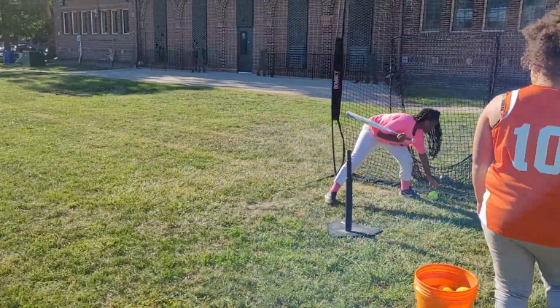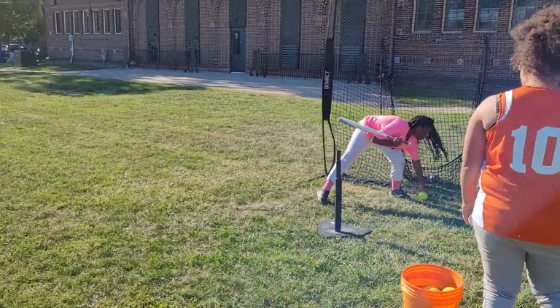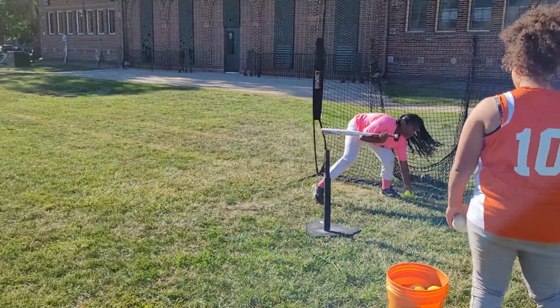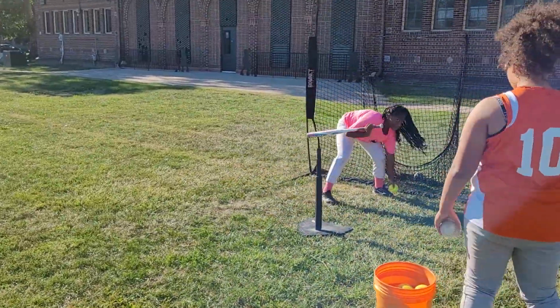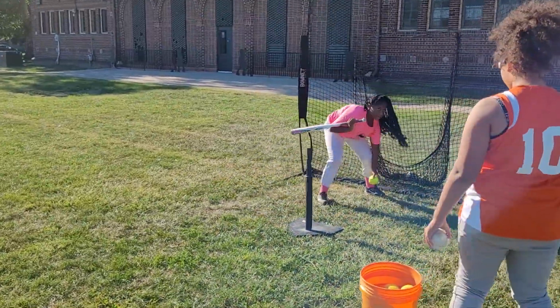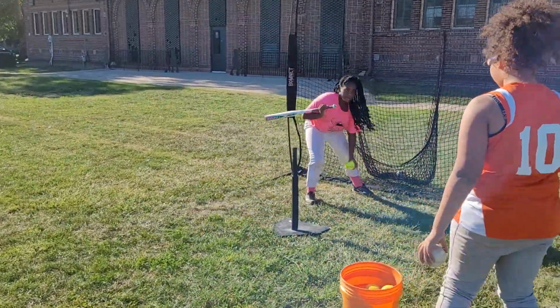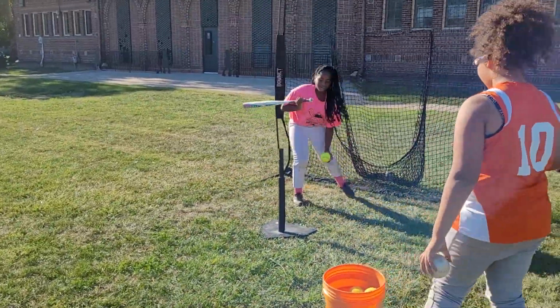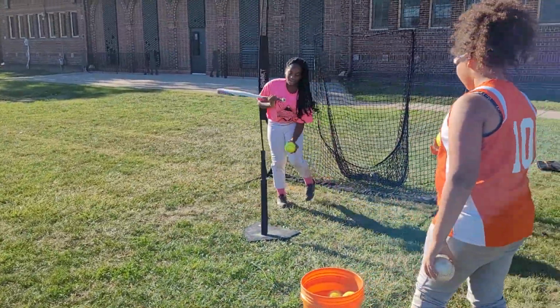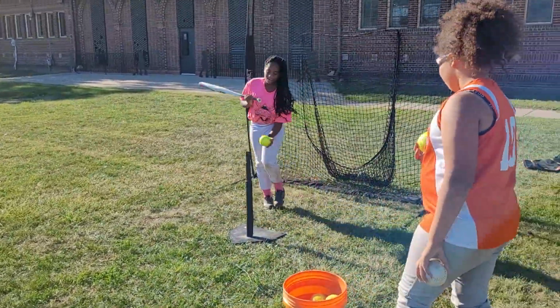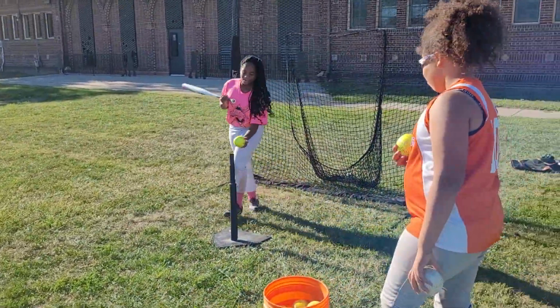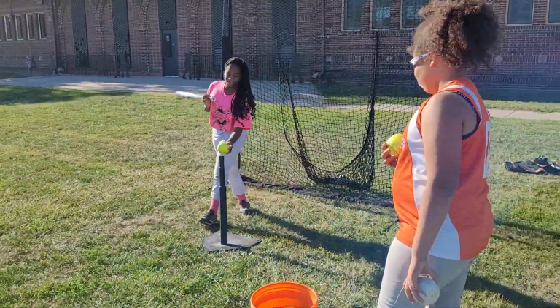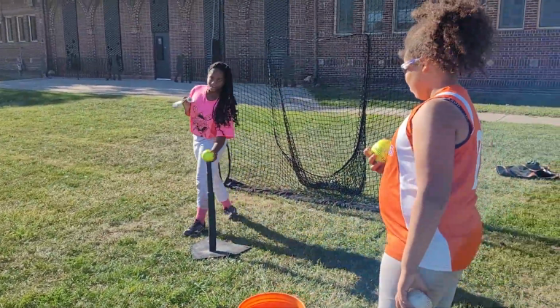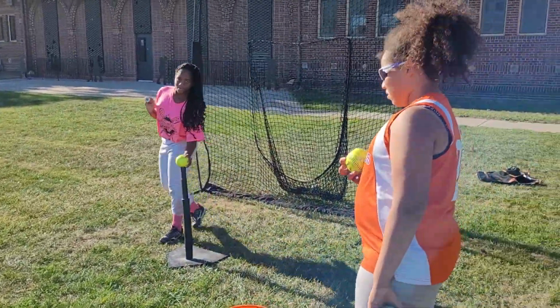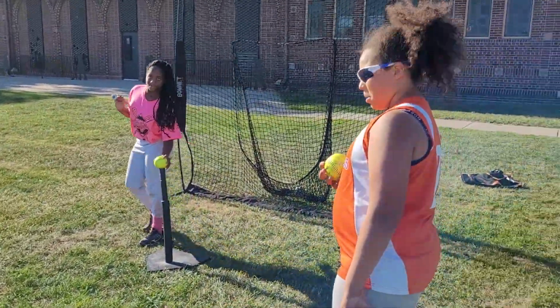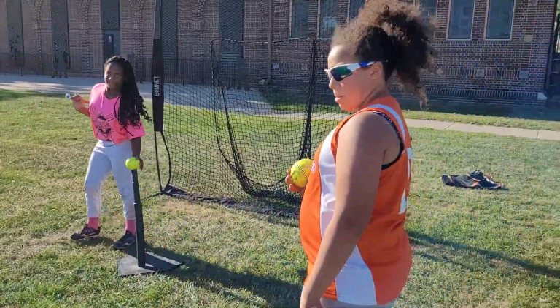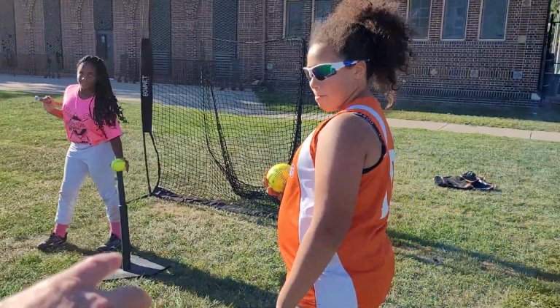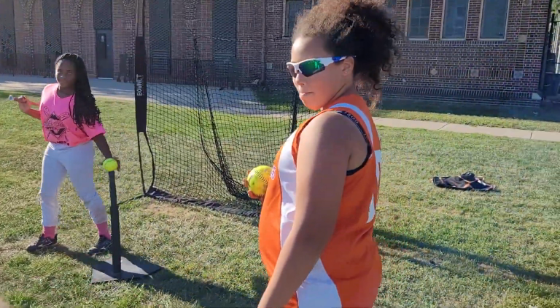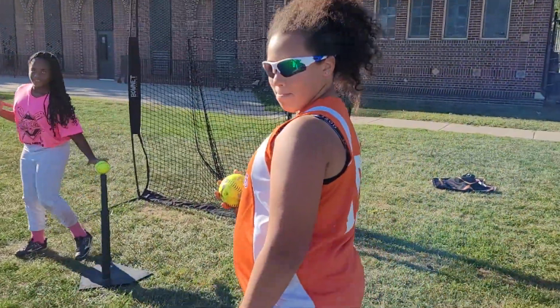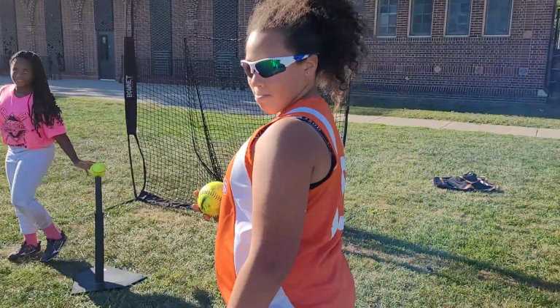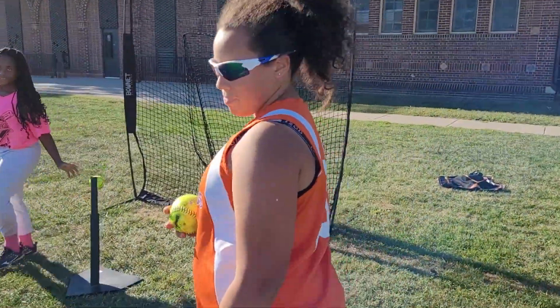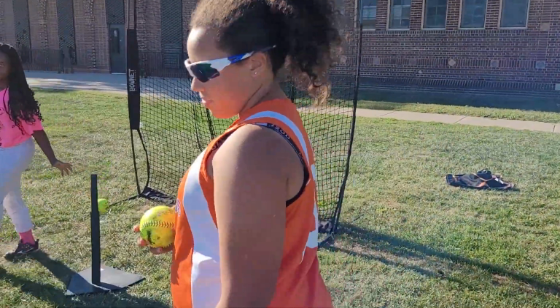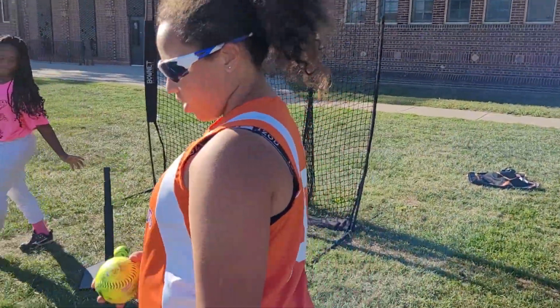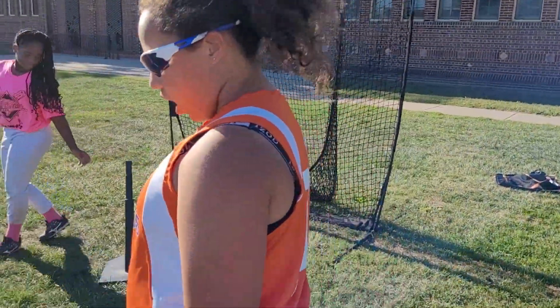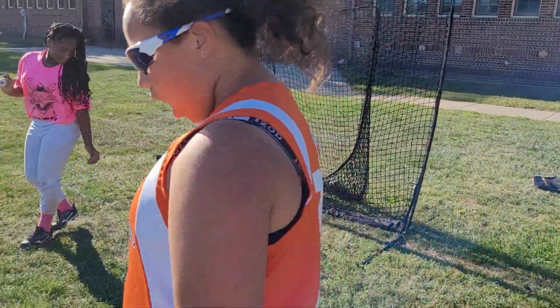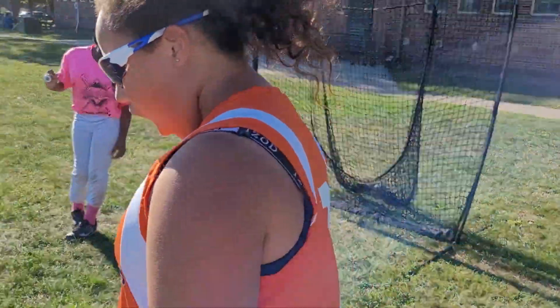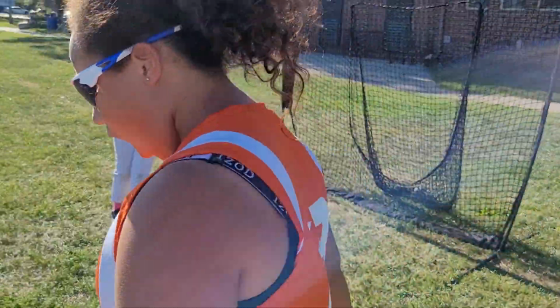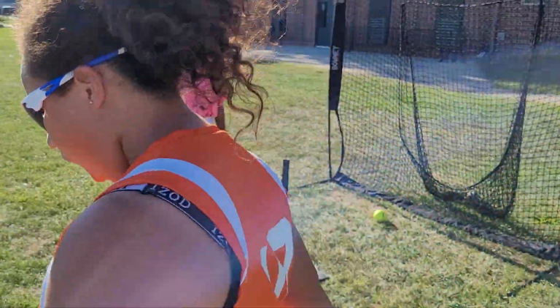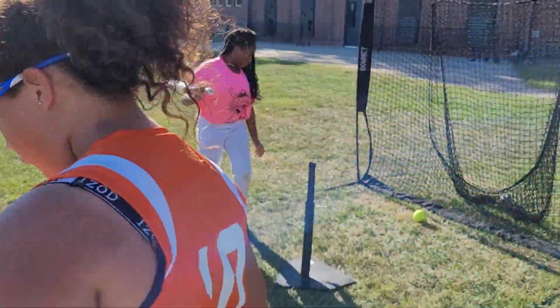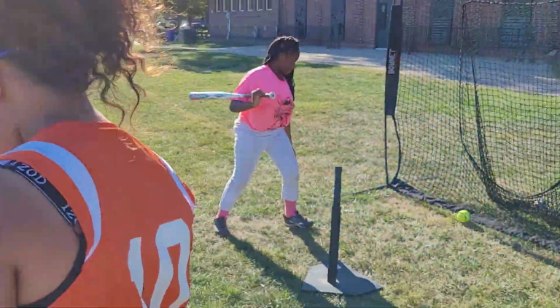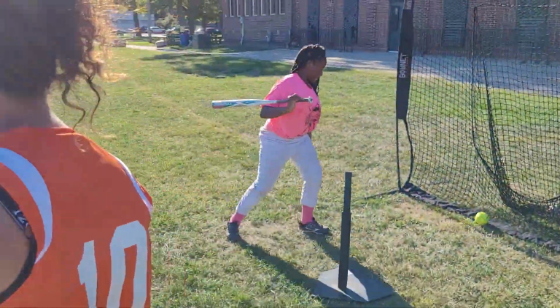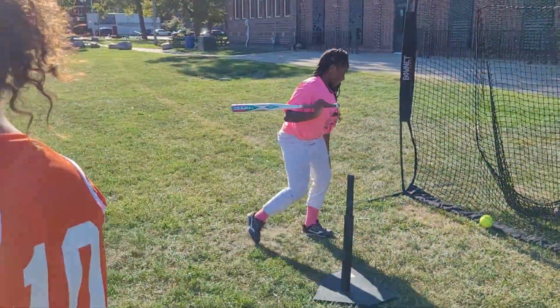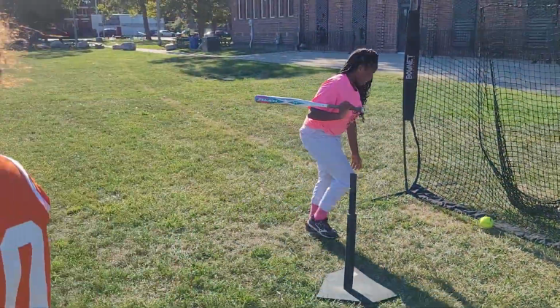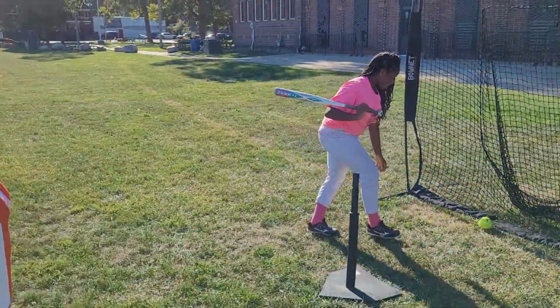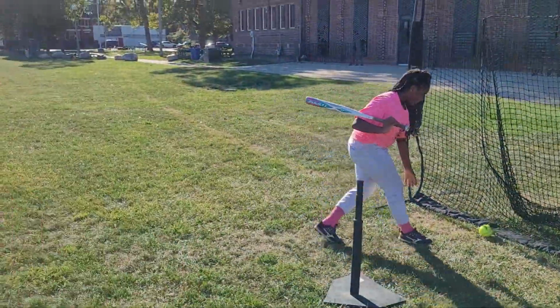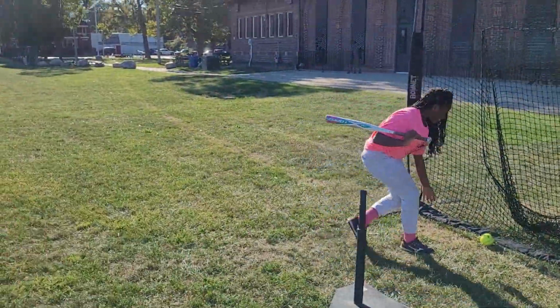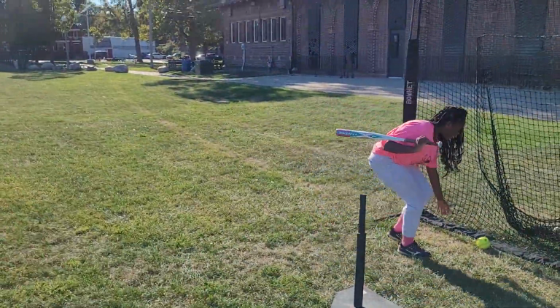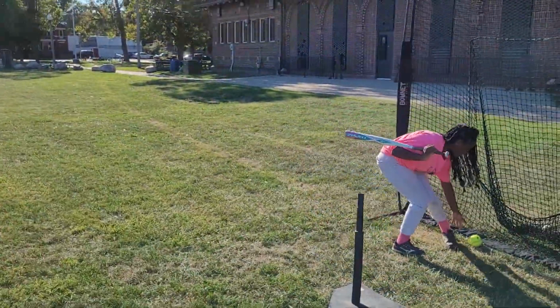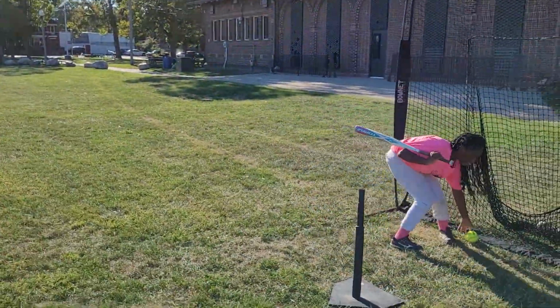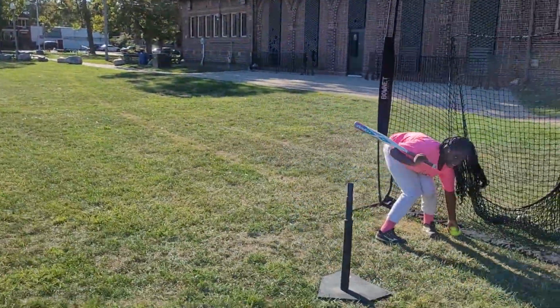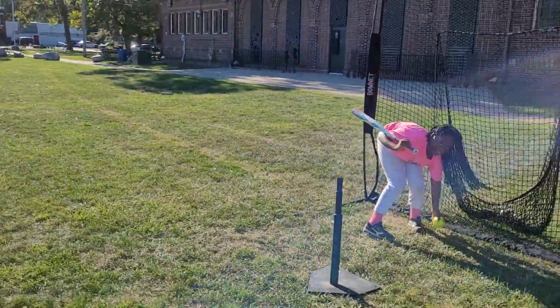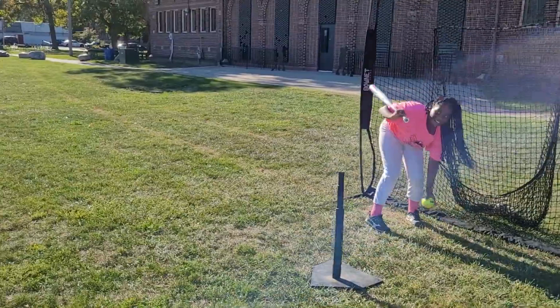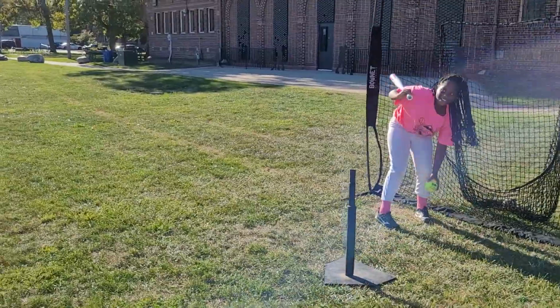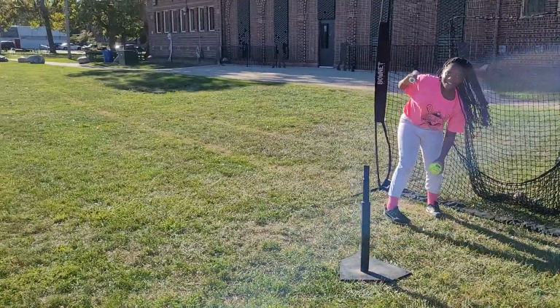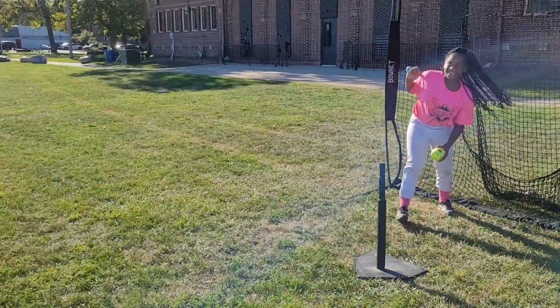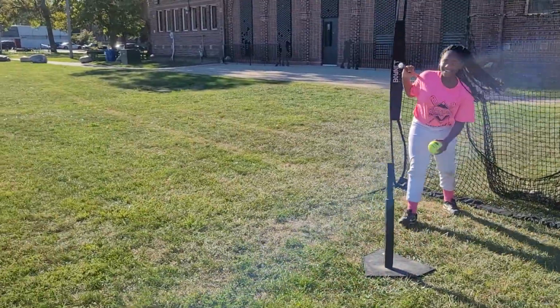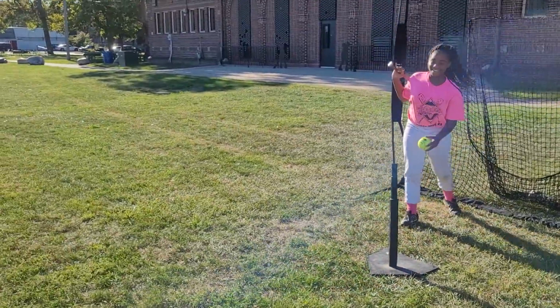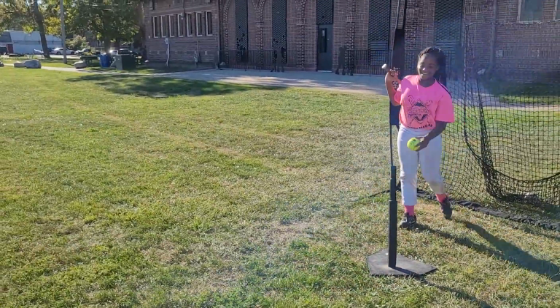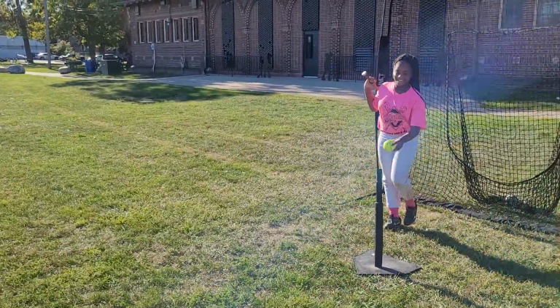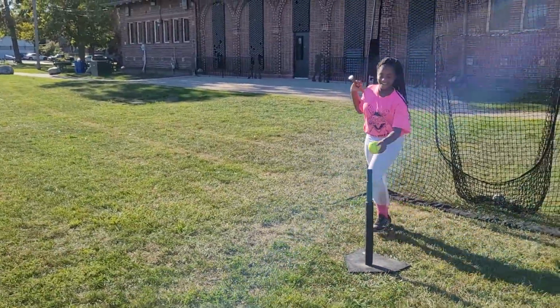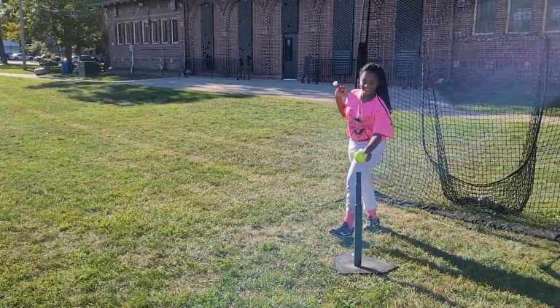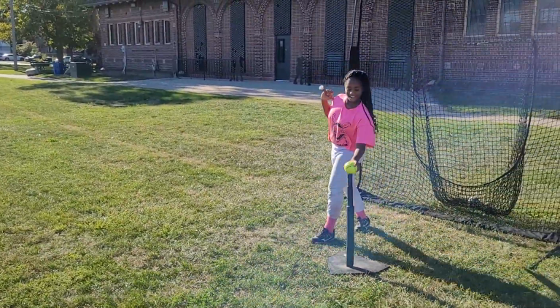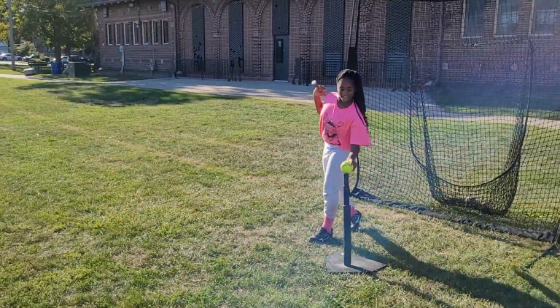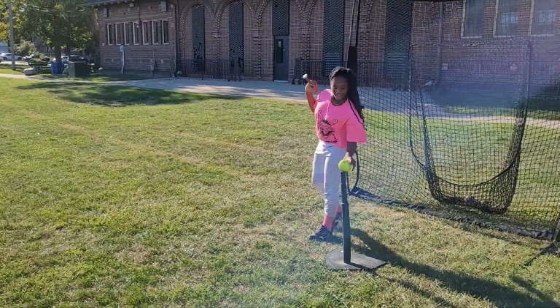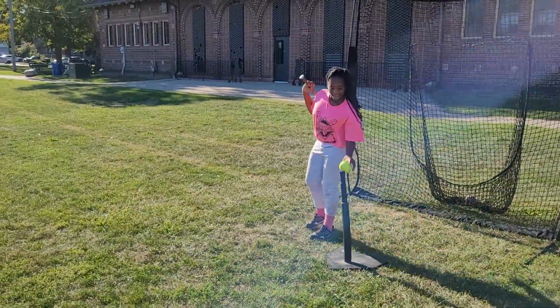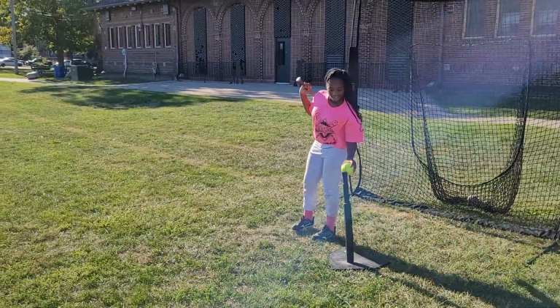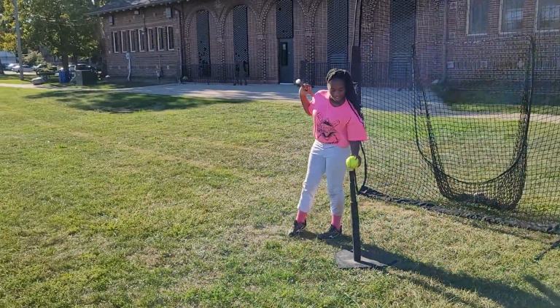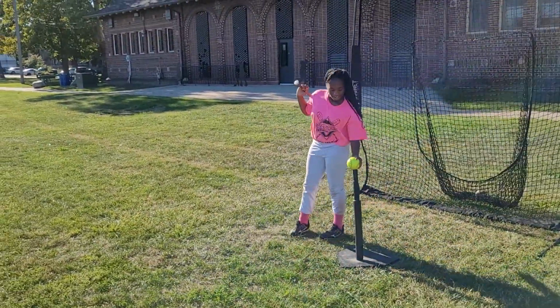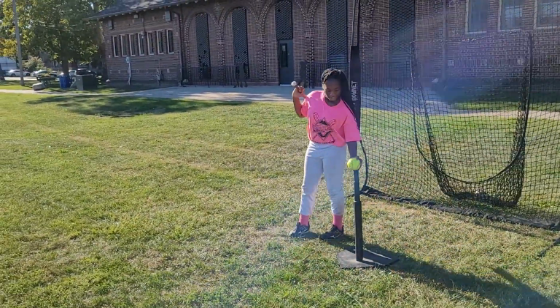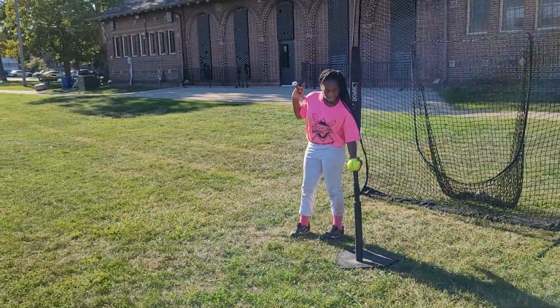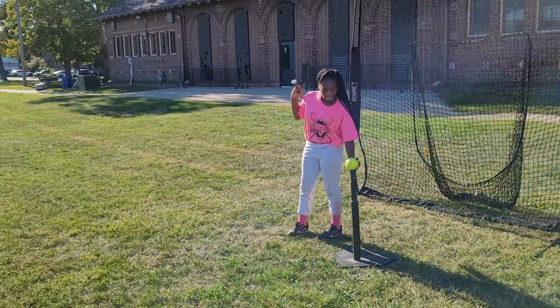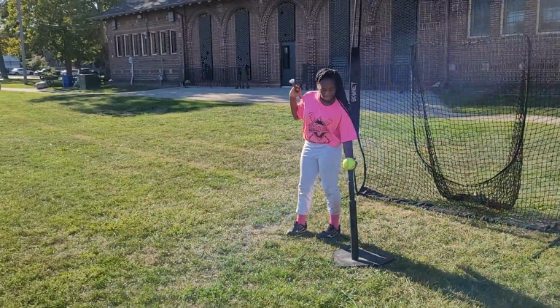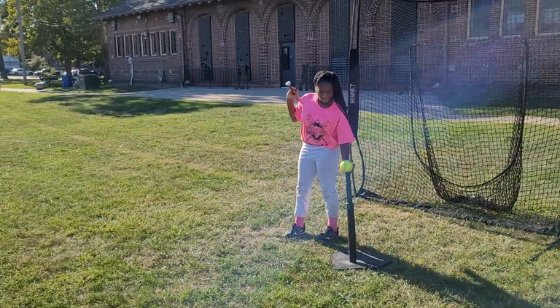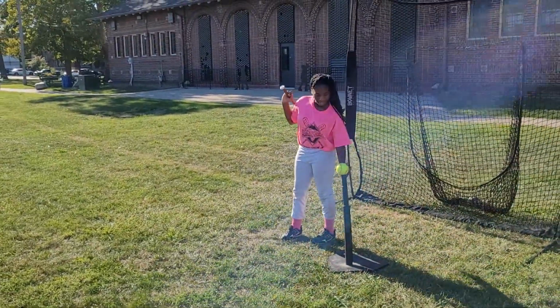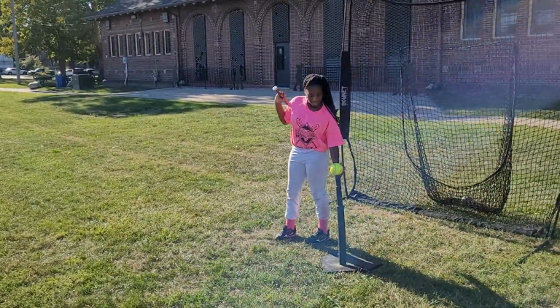Alright, hang on a minute. Yeah, I'm always liking to videotape here. I know you like to hog the camera. I like your dad. Hang on a second.